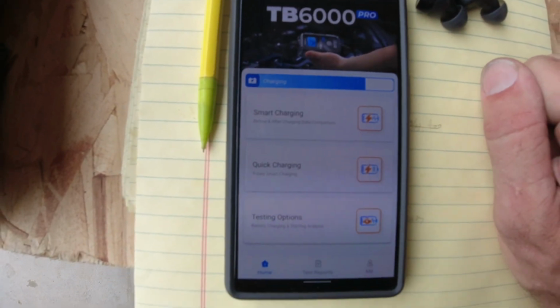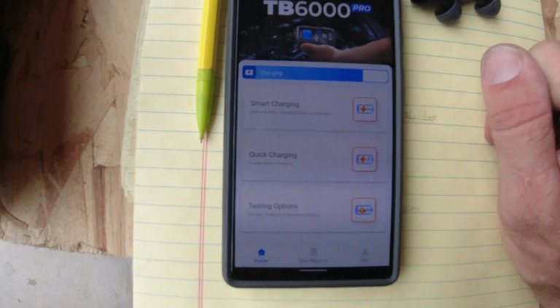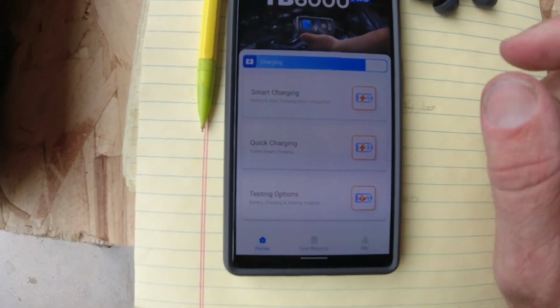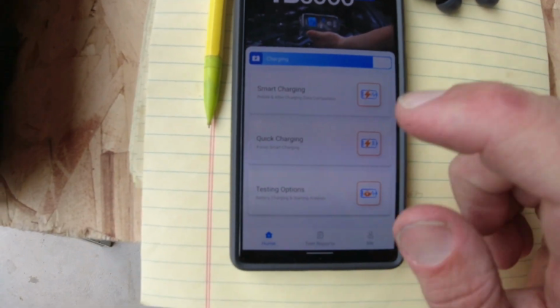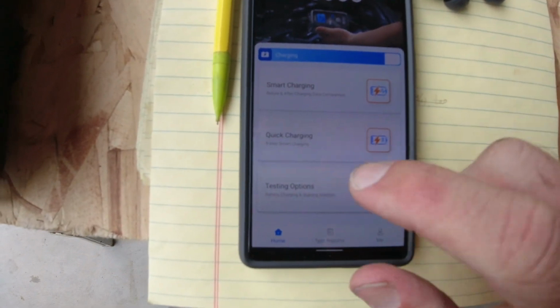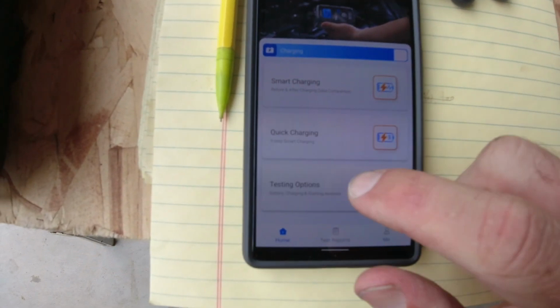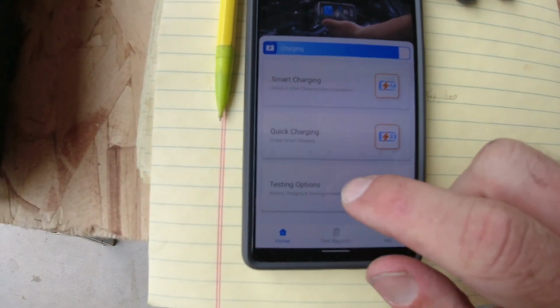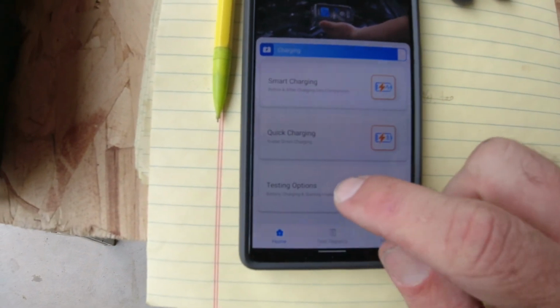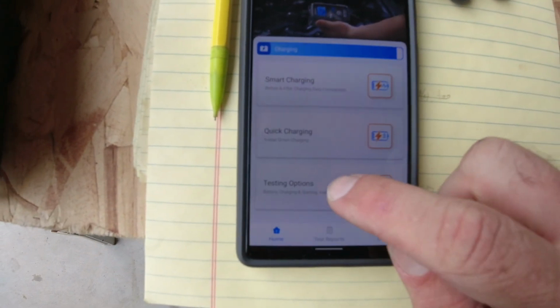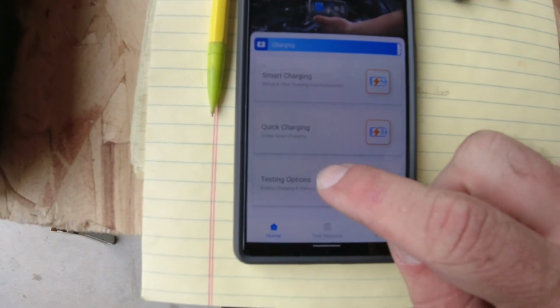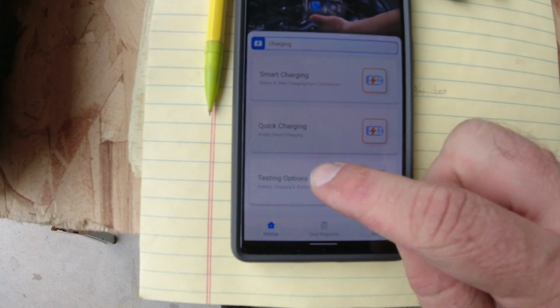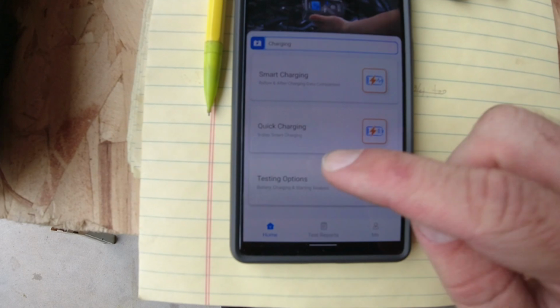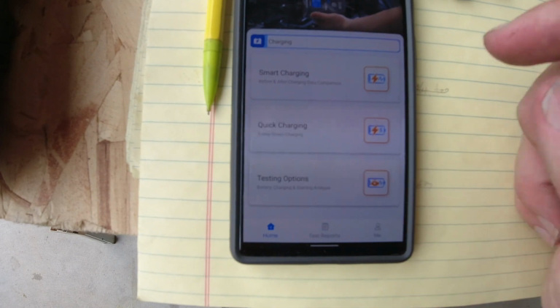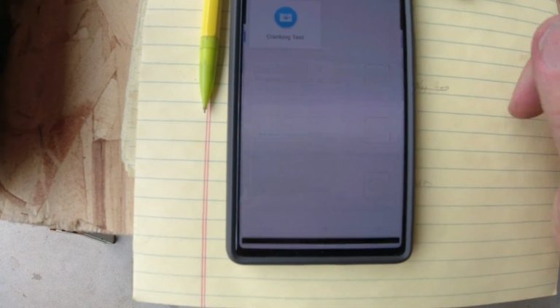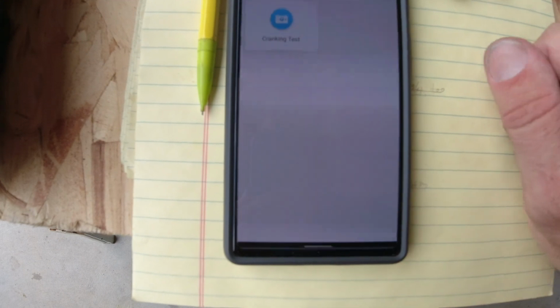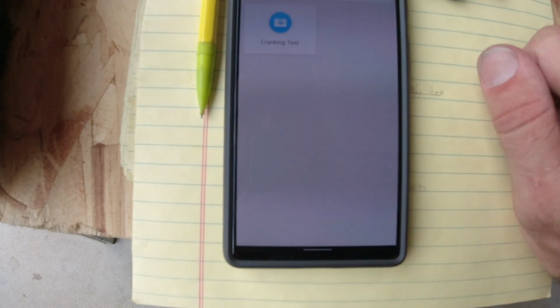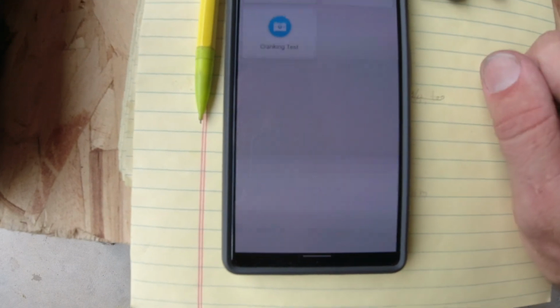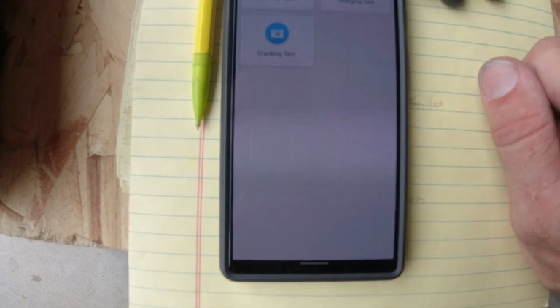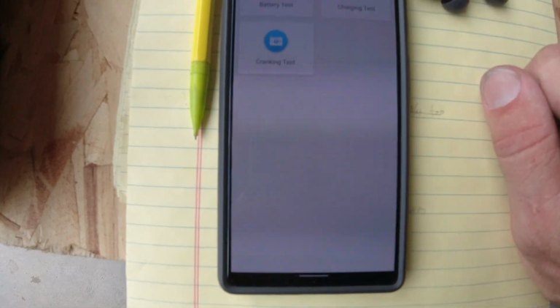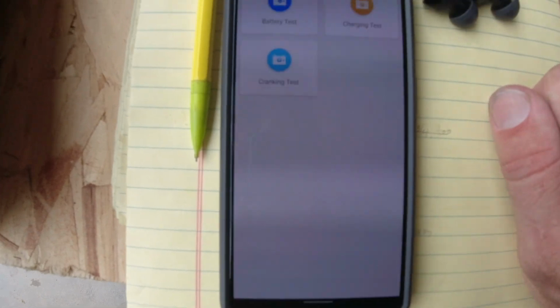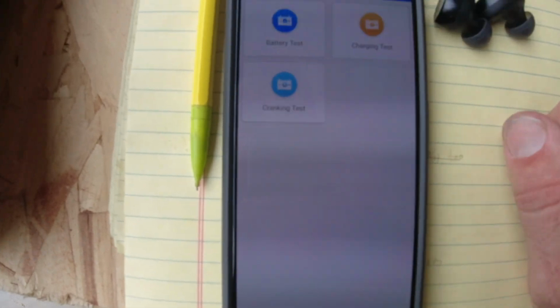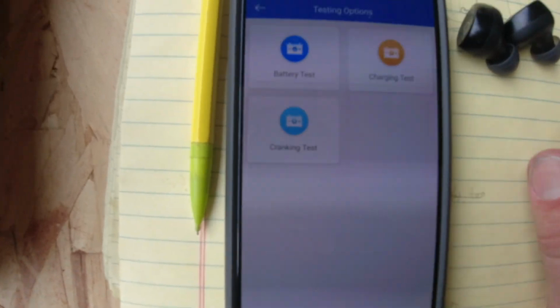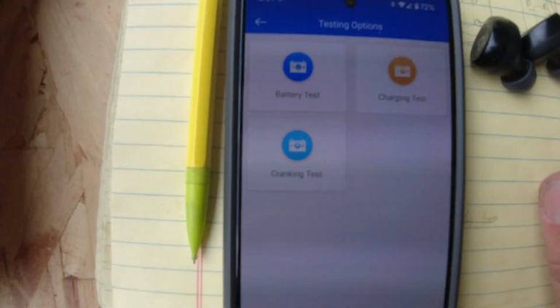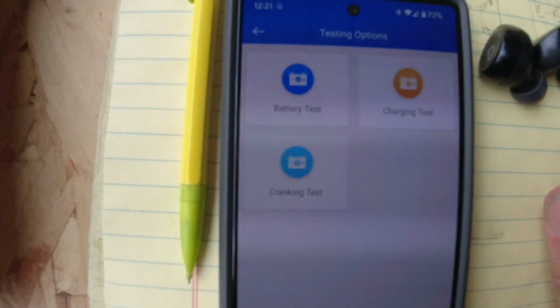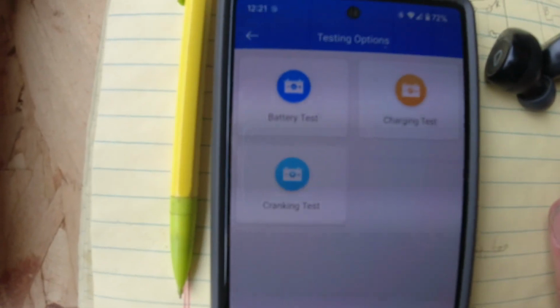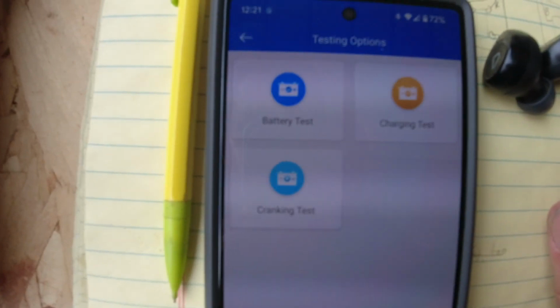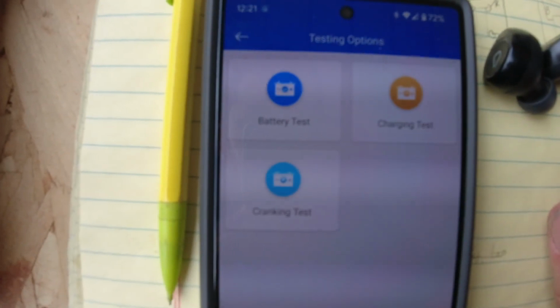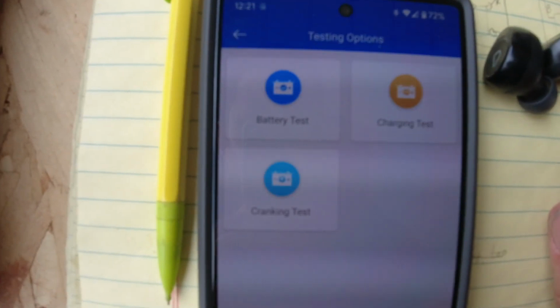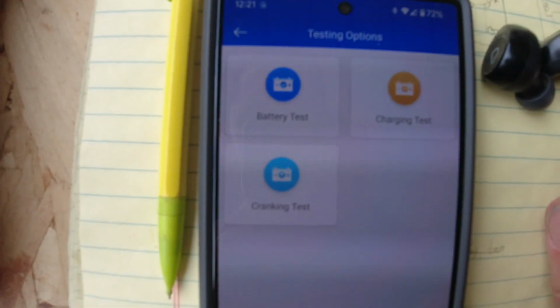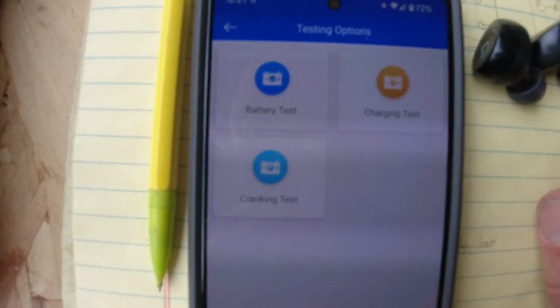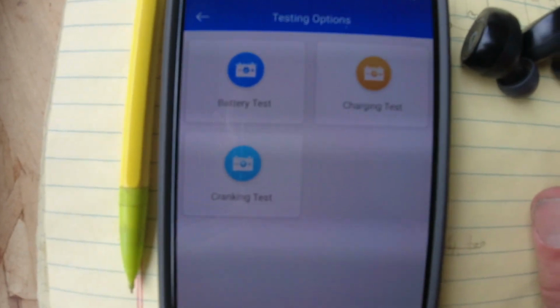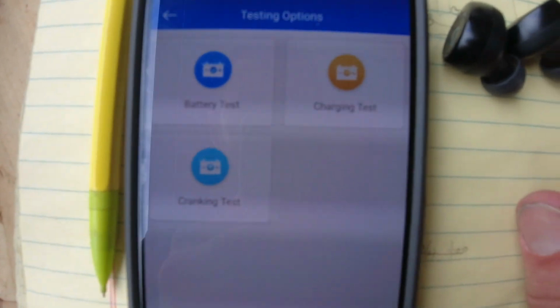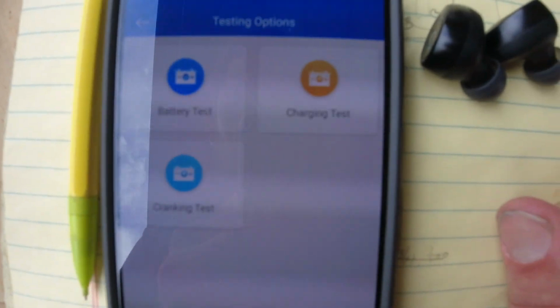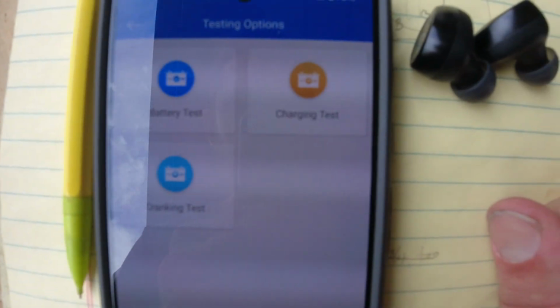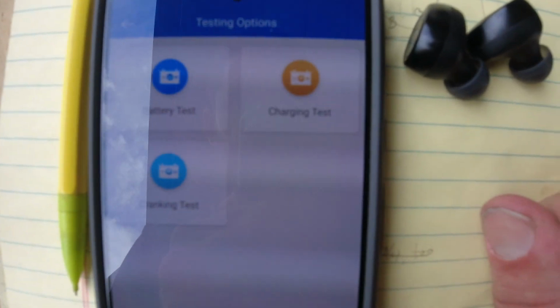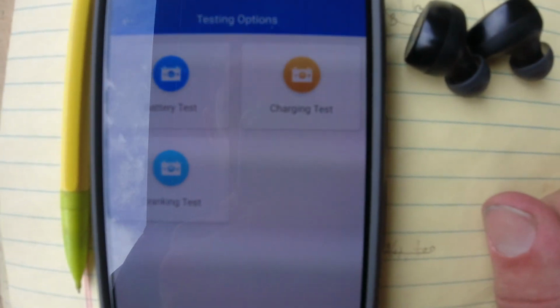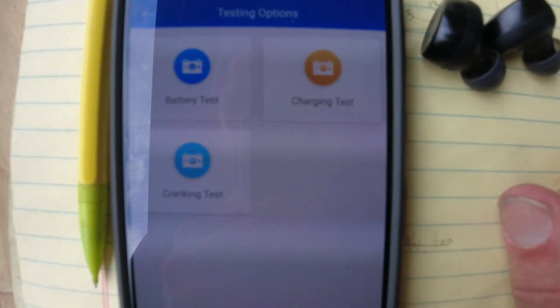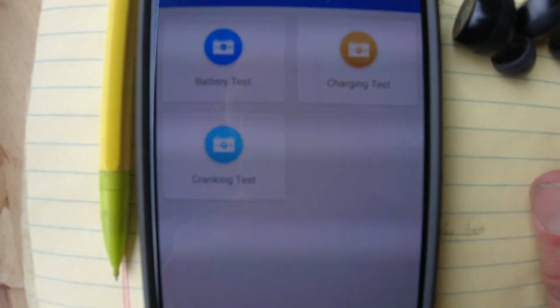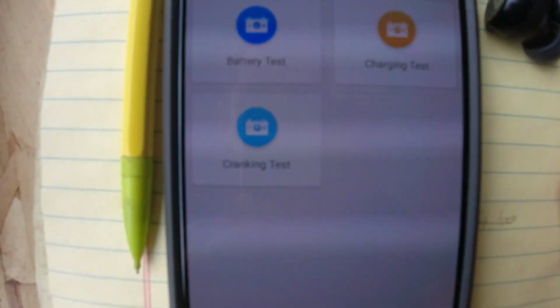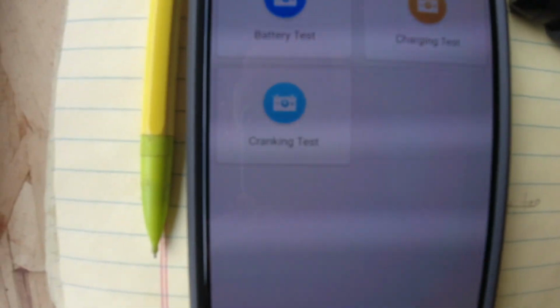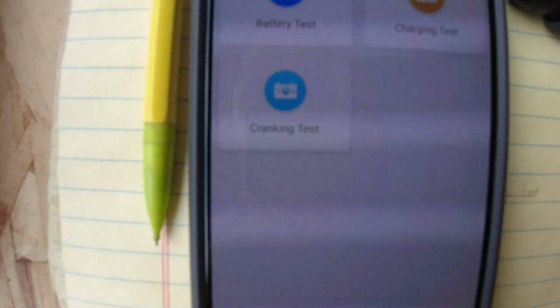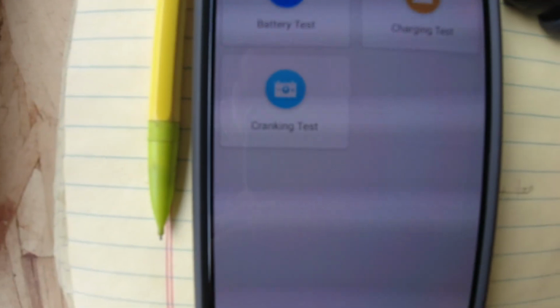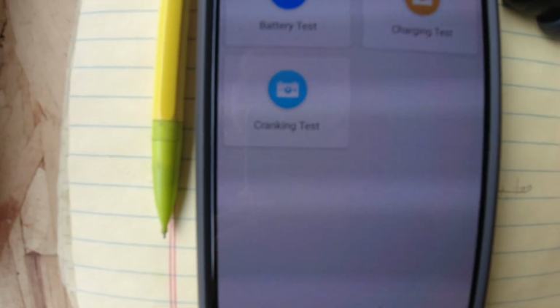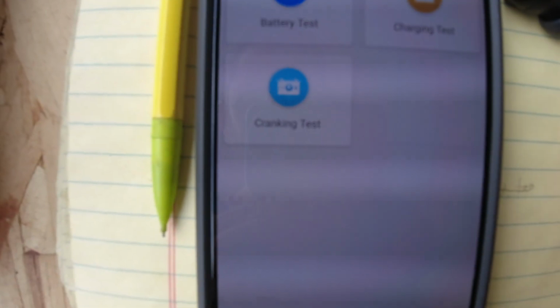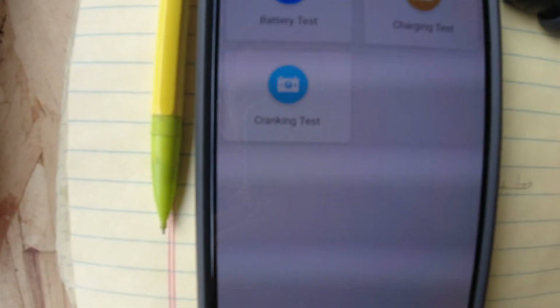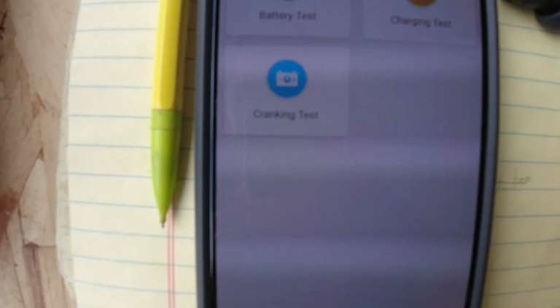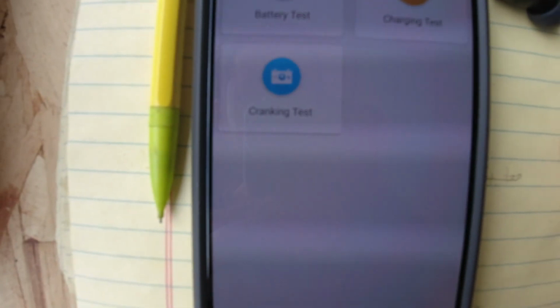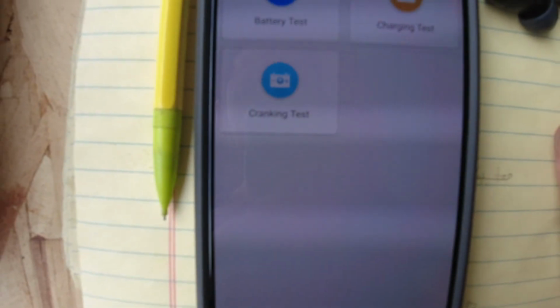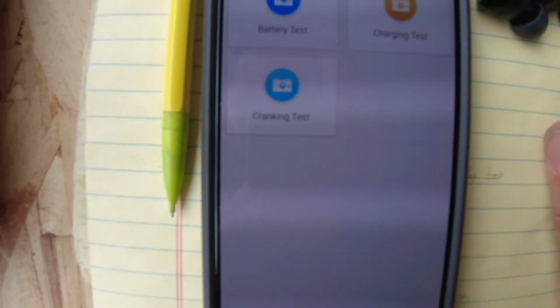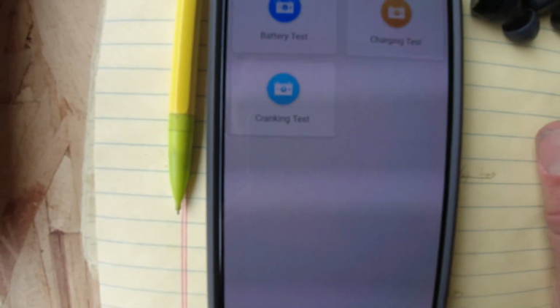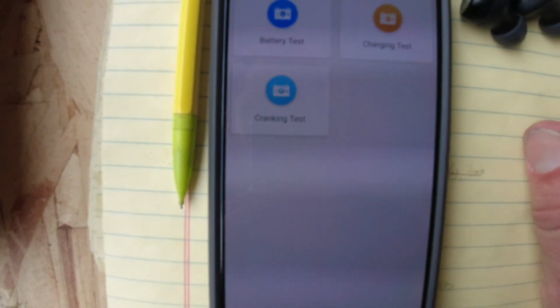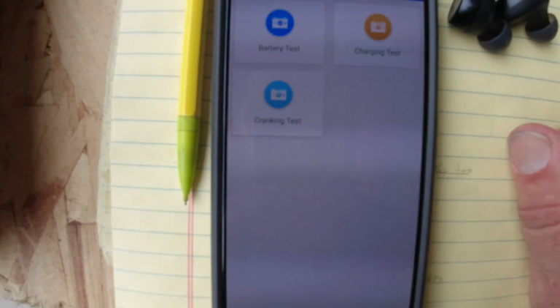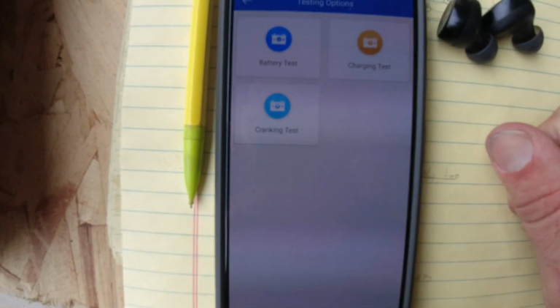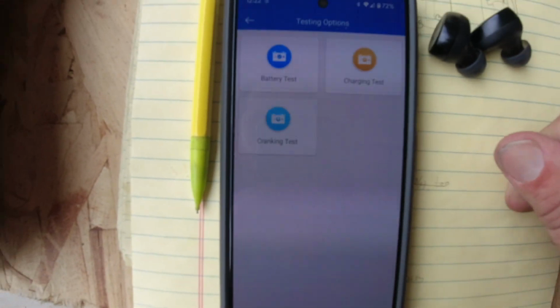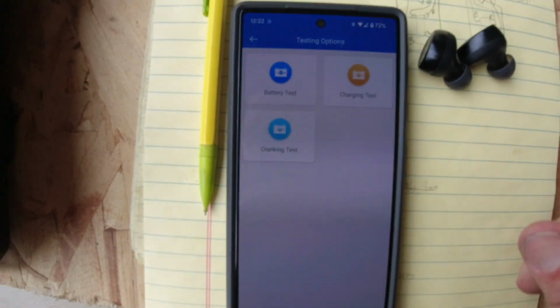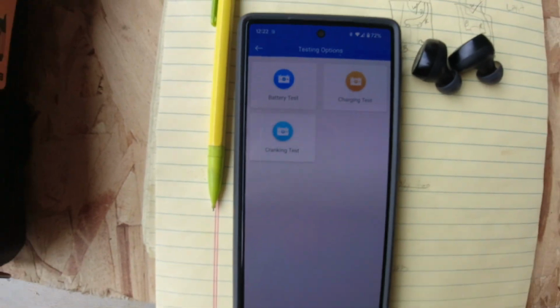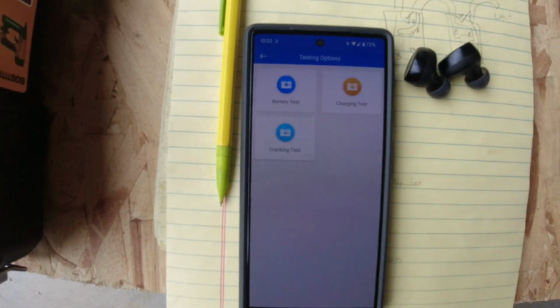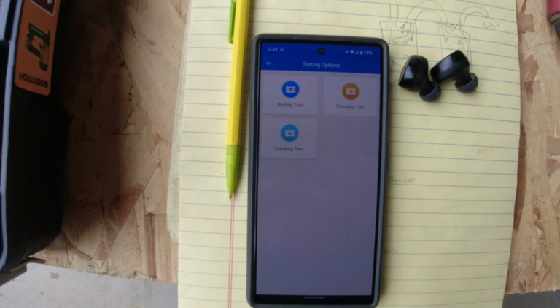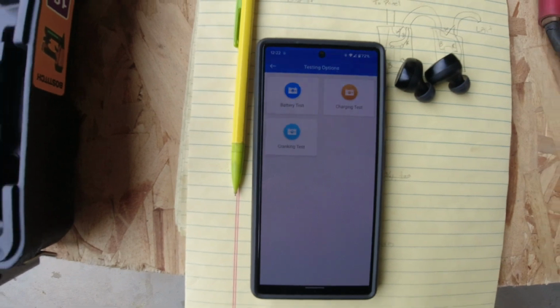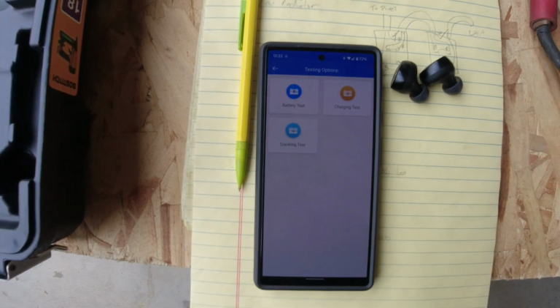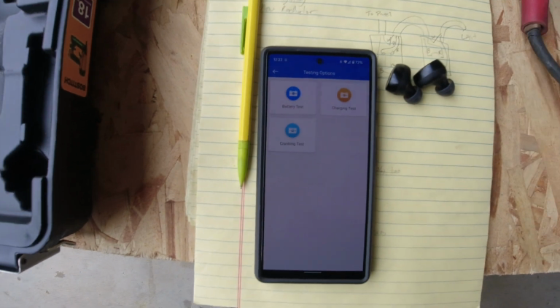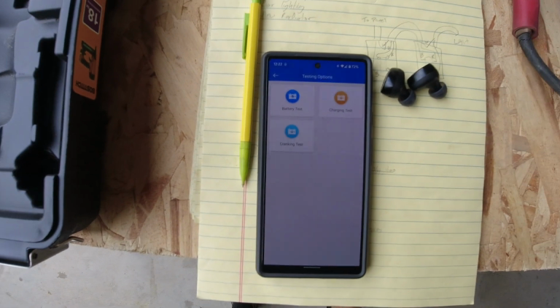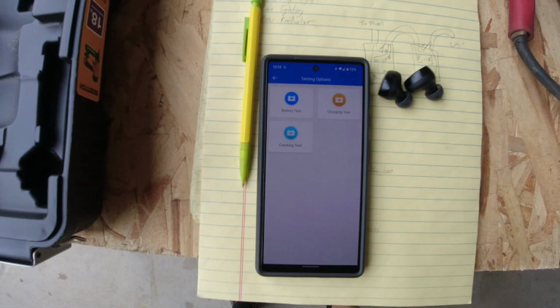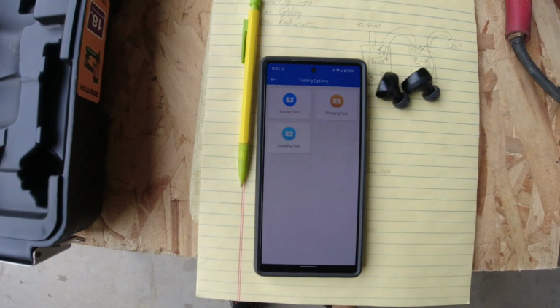Now let's run through some test options. We've got battery test, charging test, and cranking test. Let's put it through all its paces, starting with the cranking test.